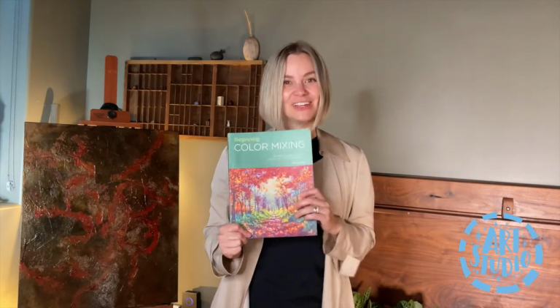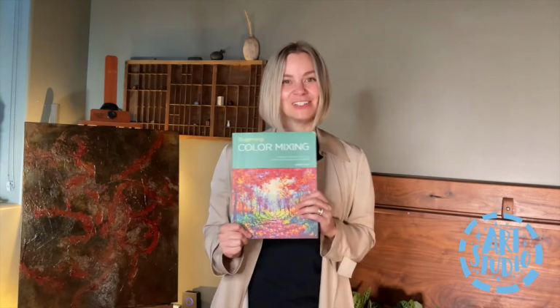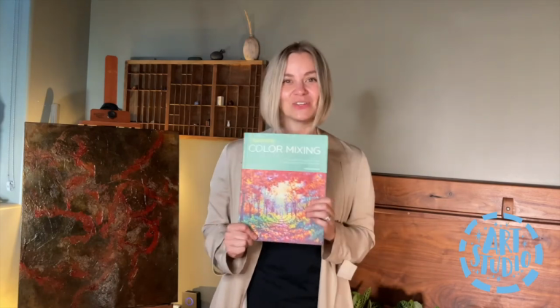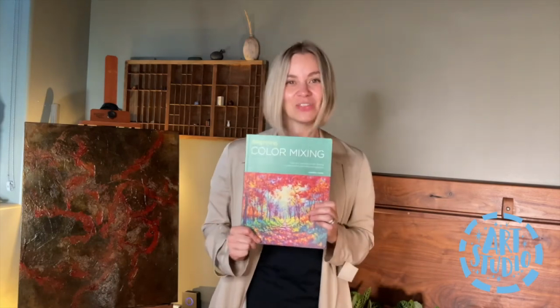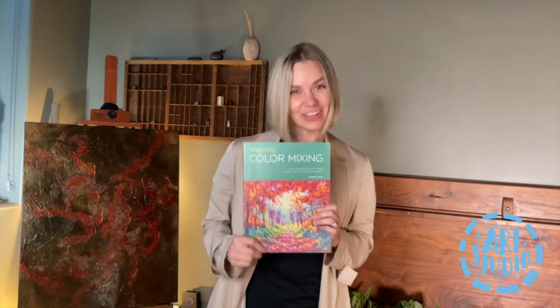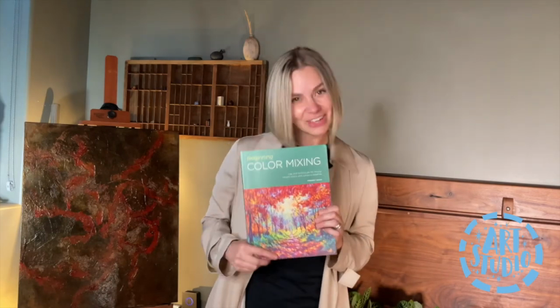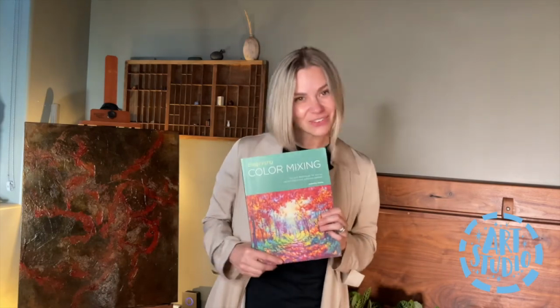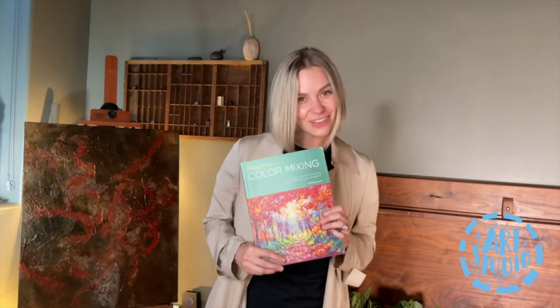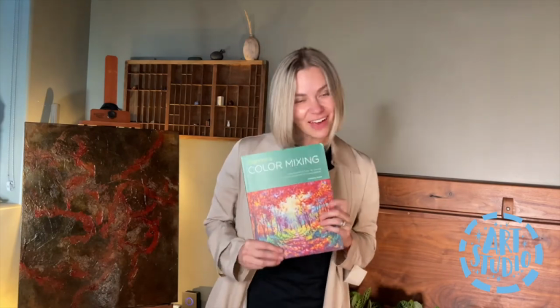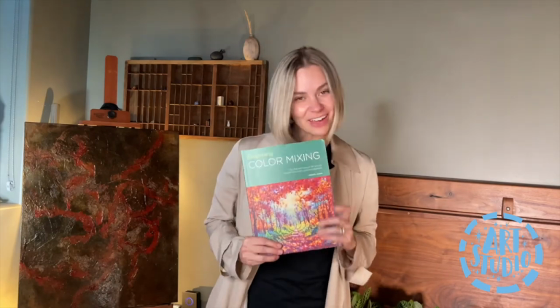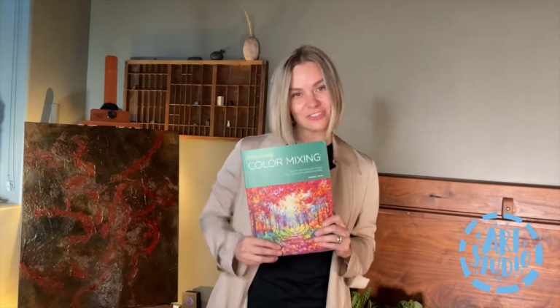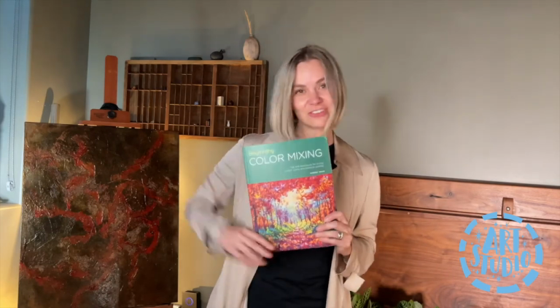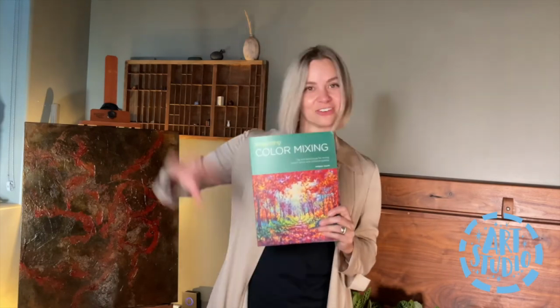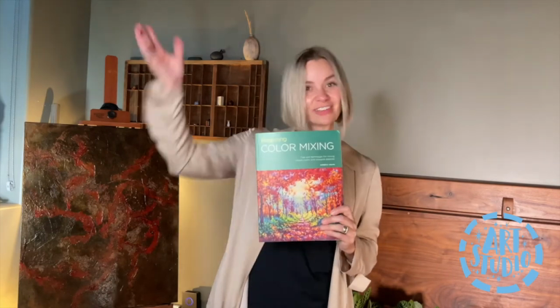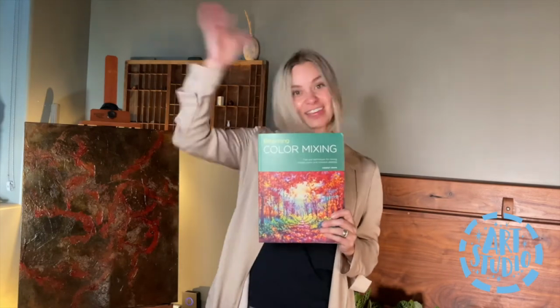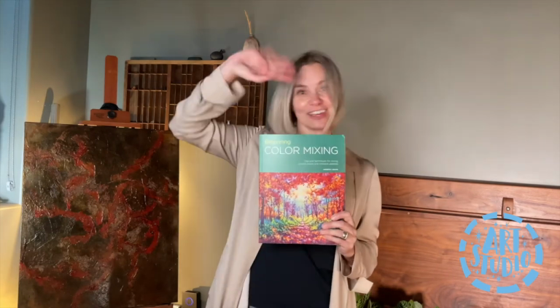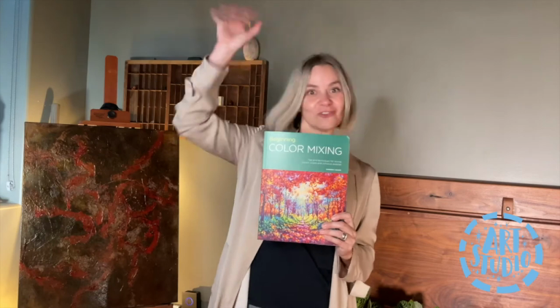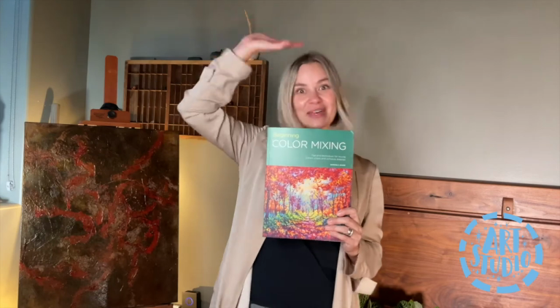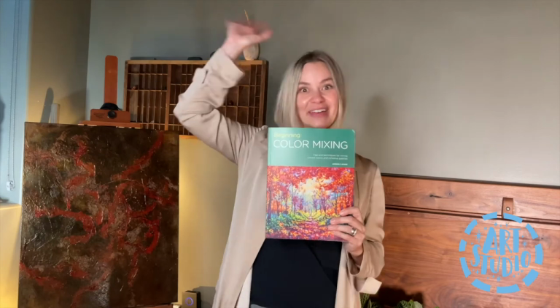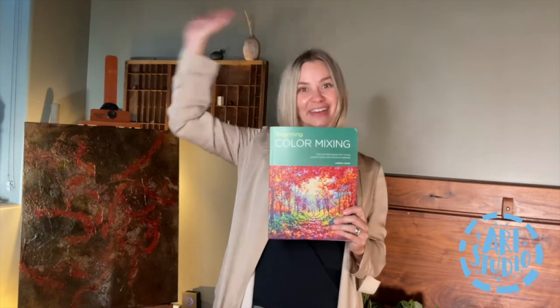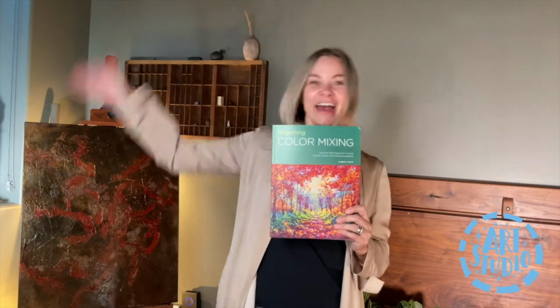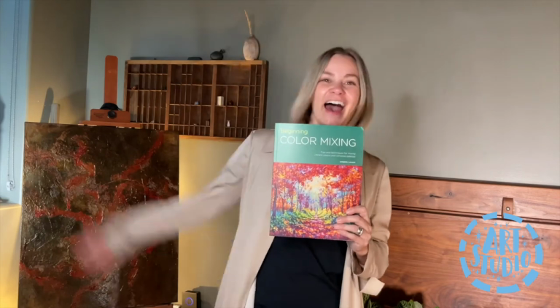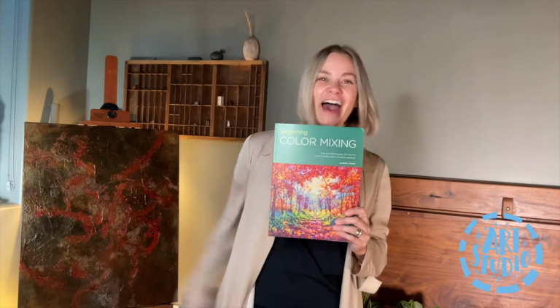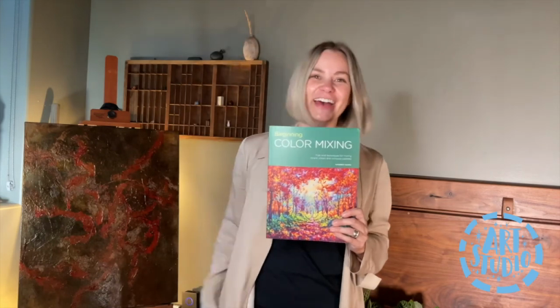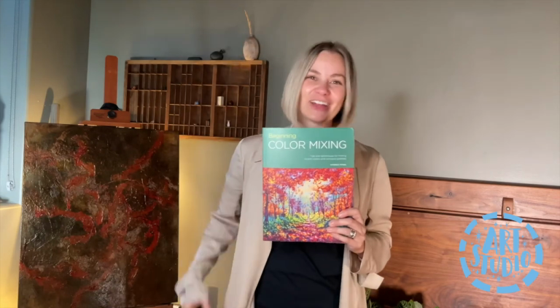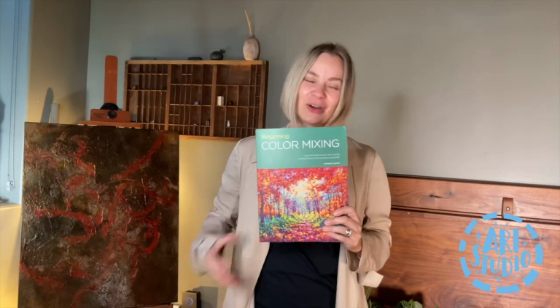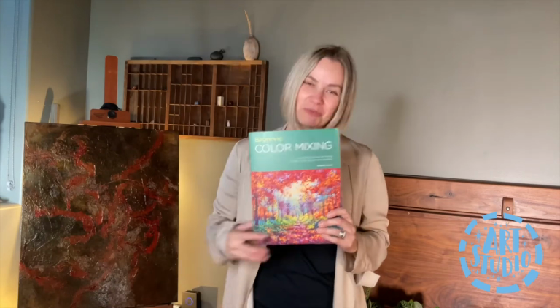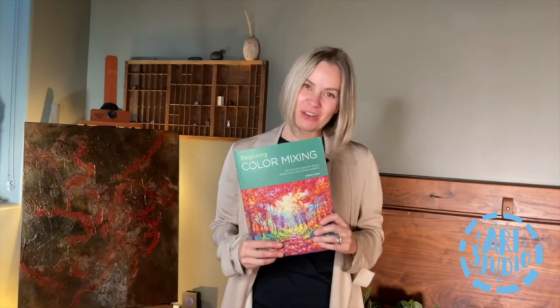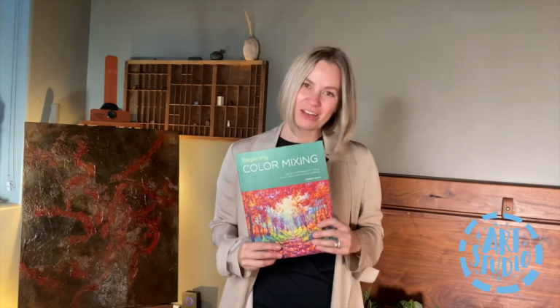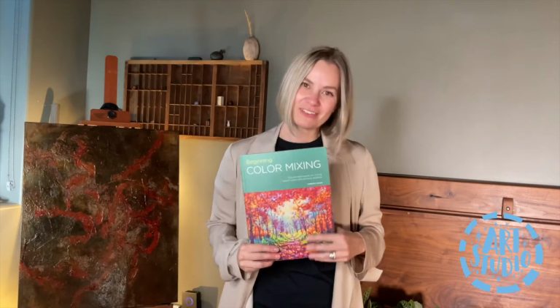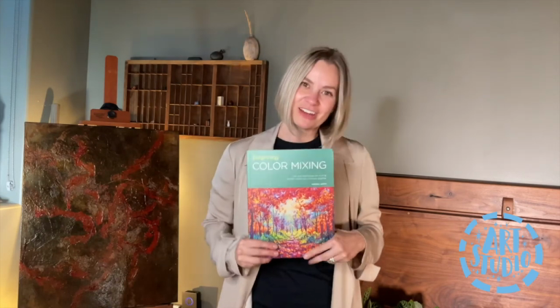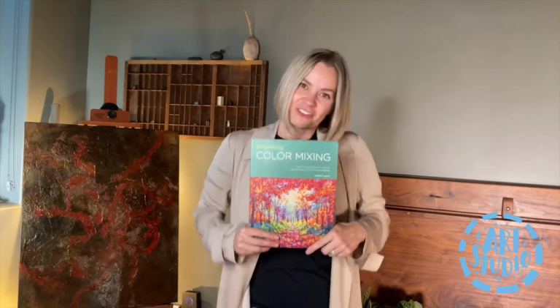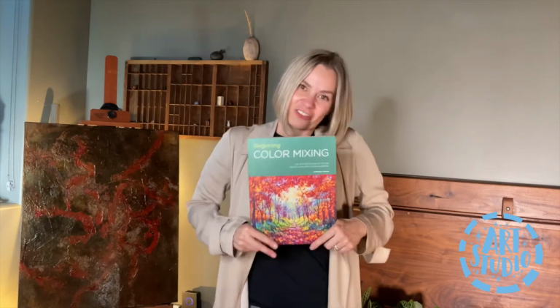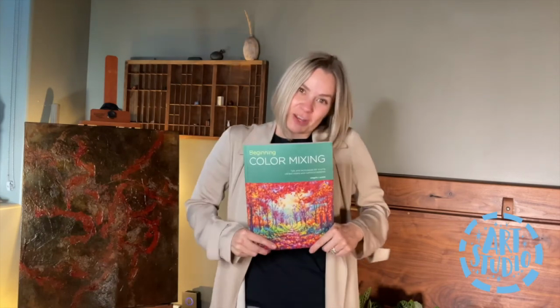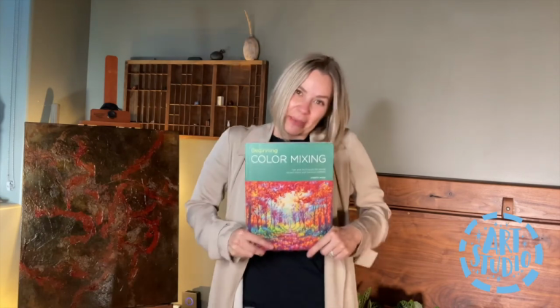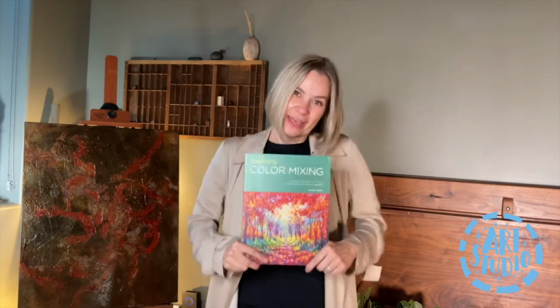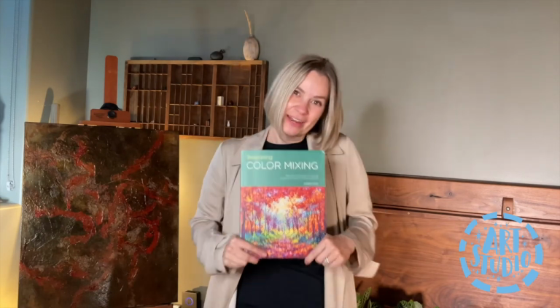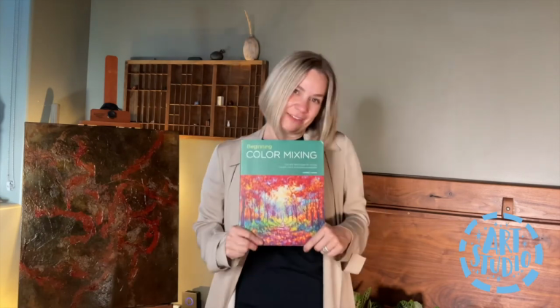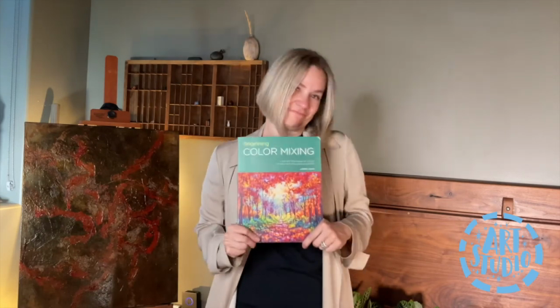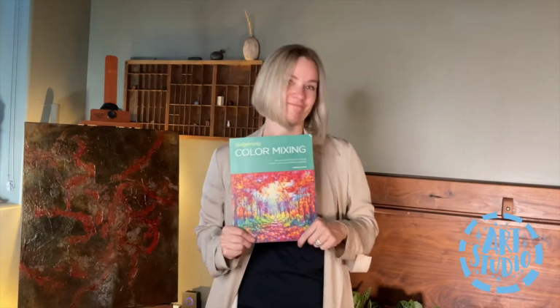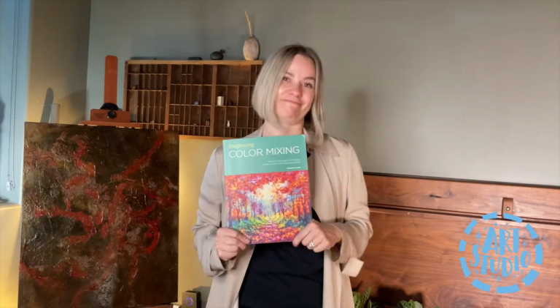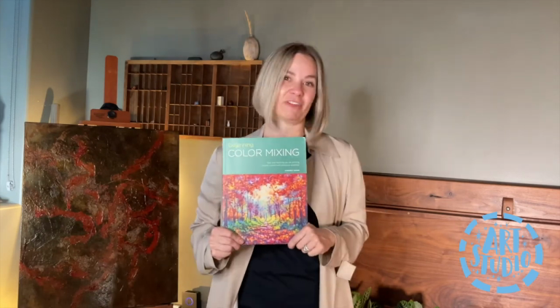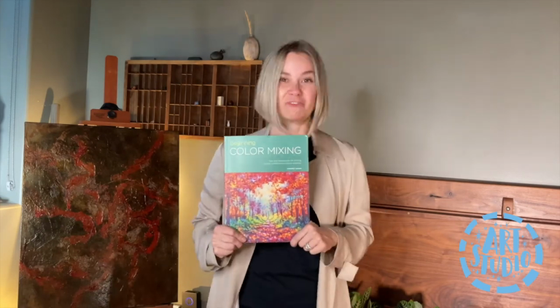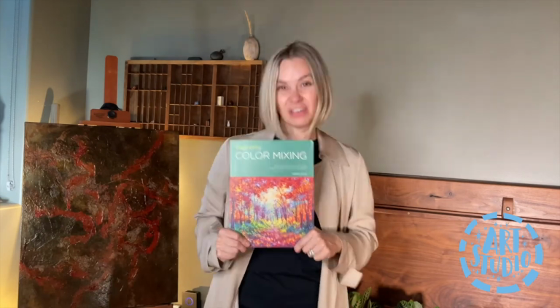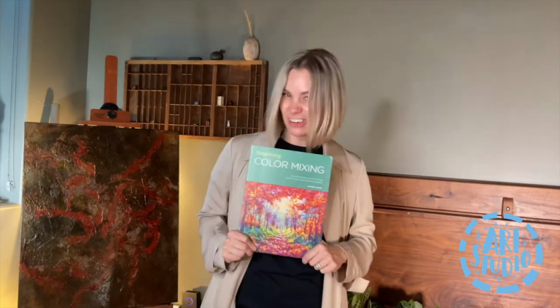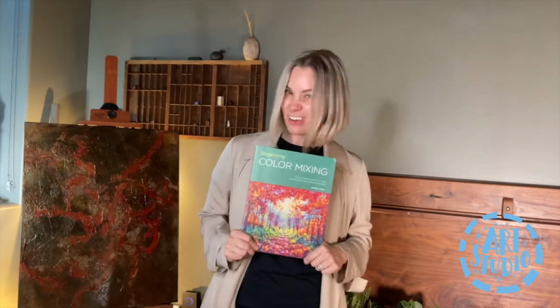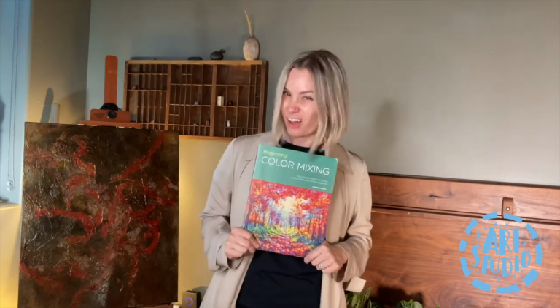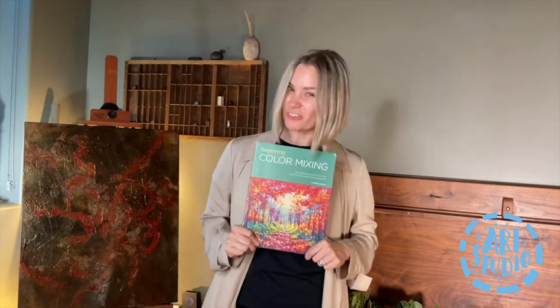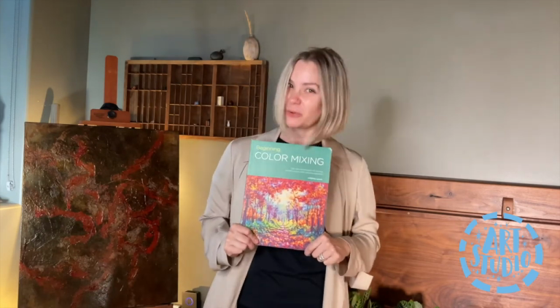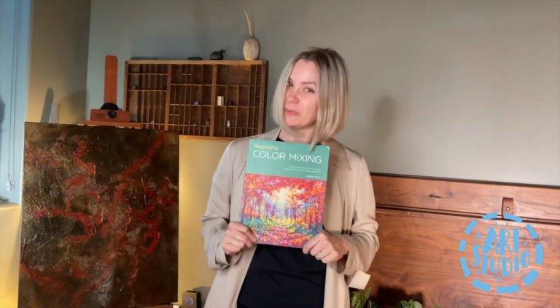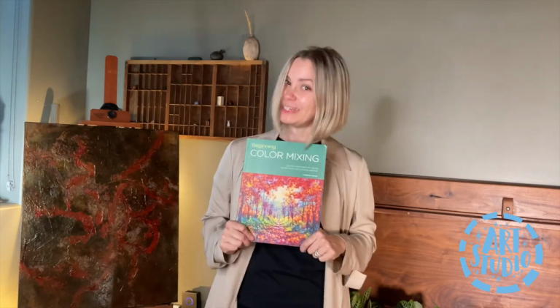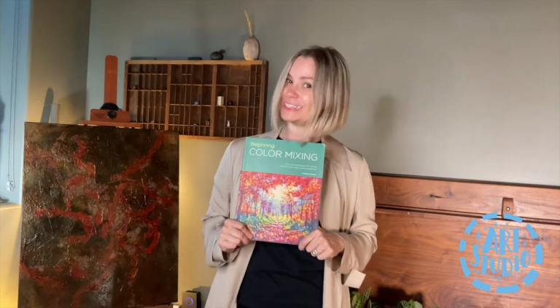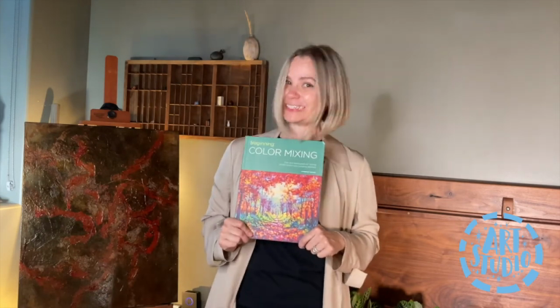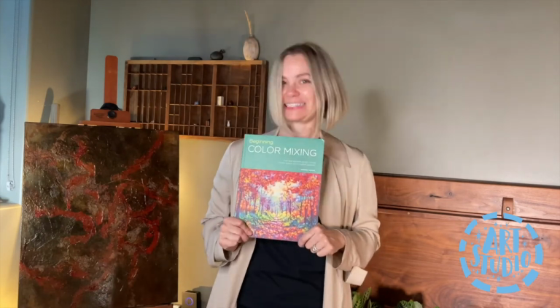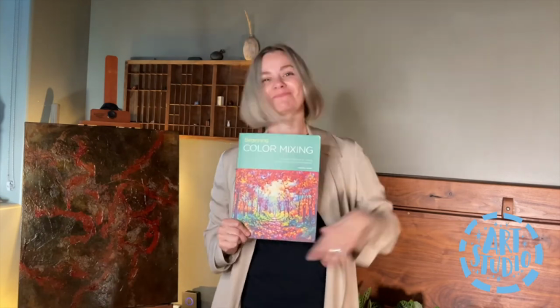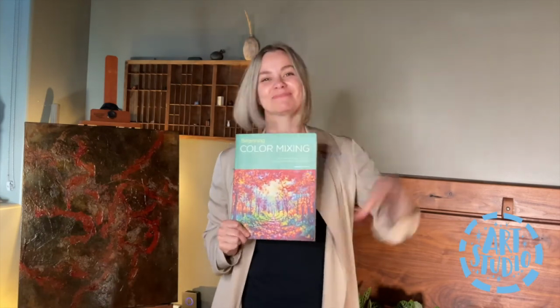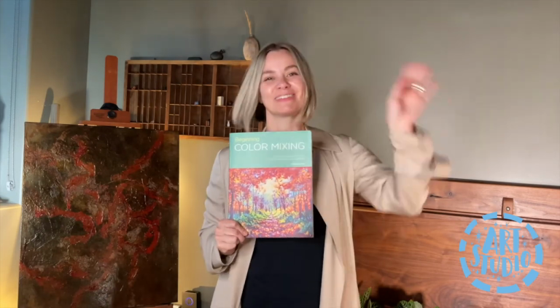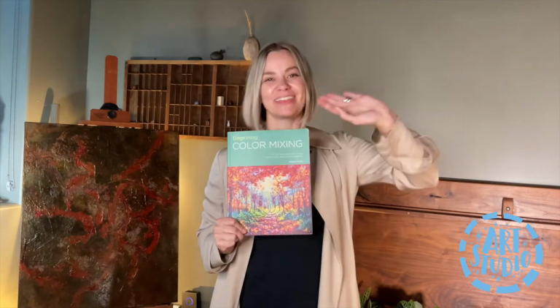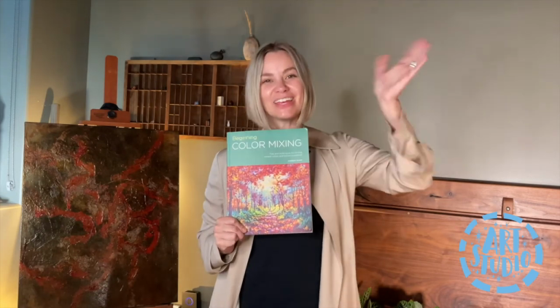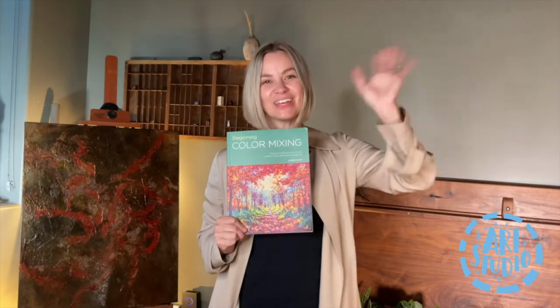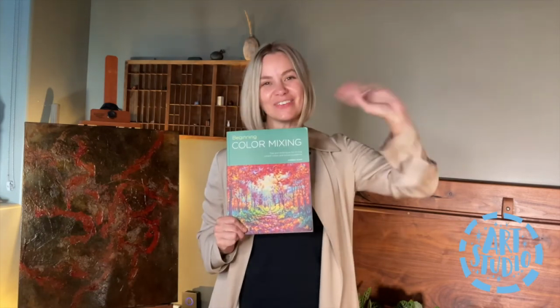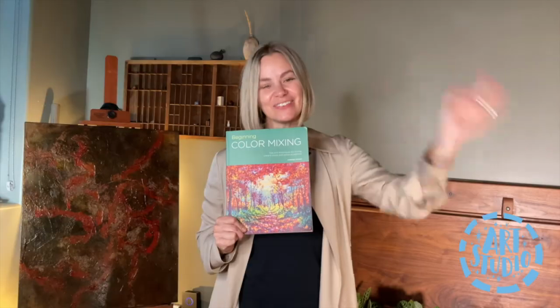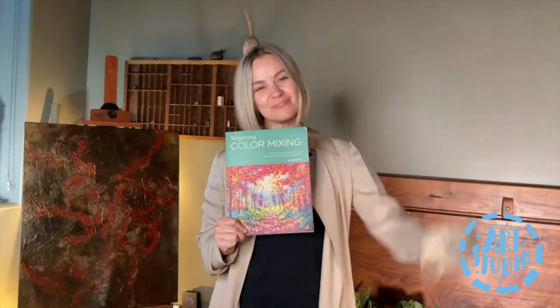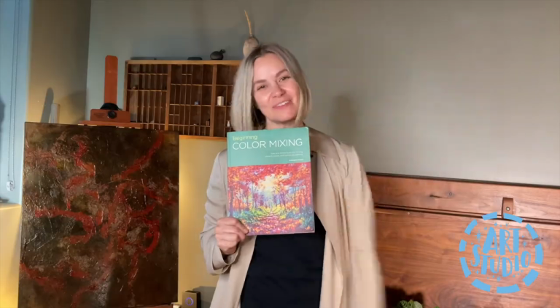Thank you again for thinking of me. I hope you have a lot of fun painting very colorful paintings. Thank you. Bye.